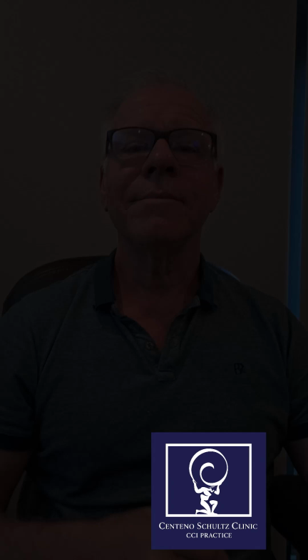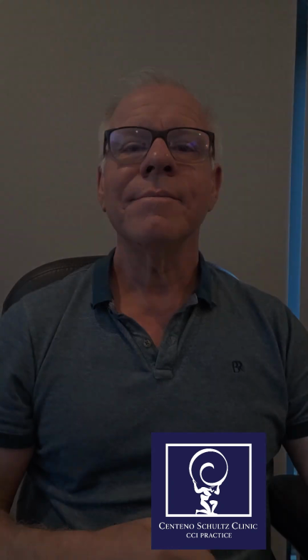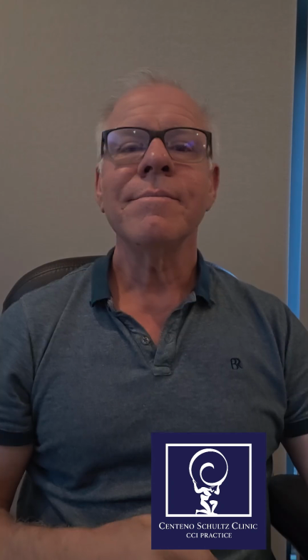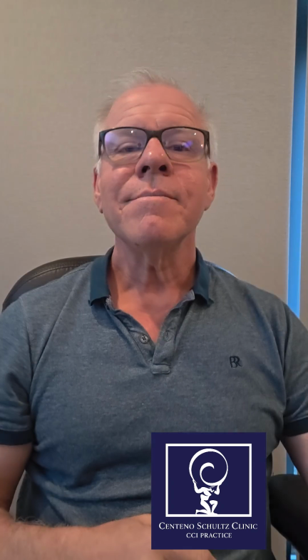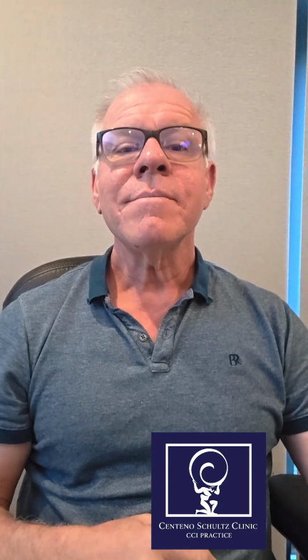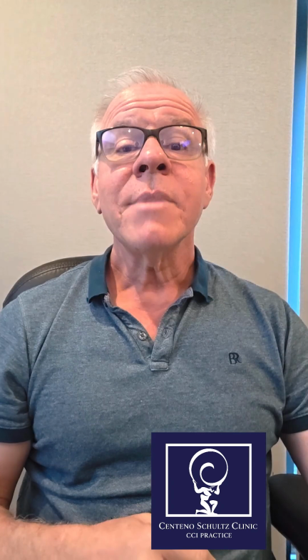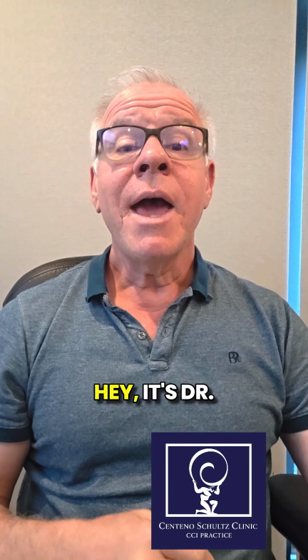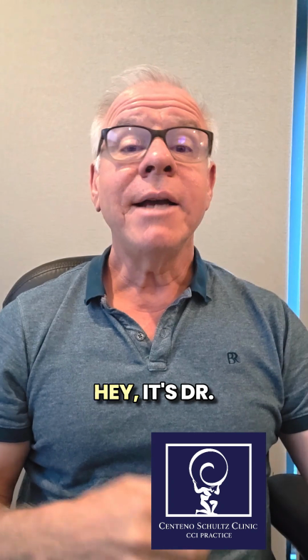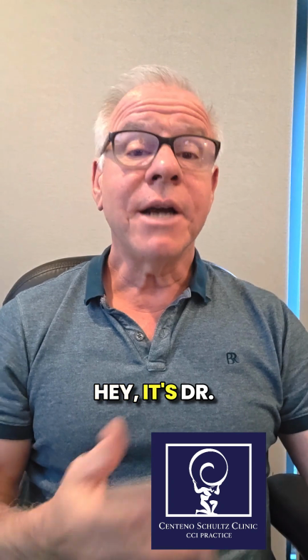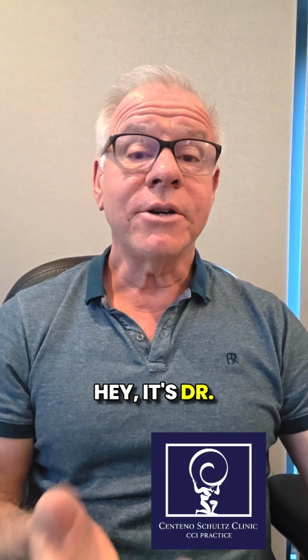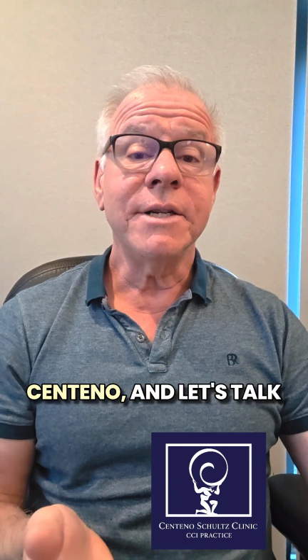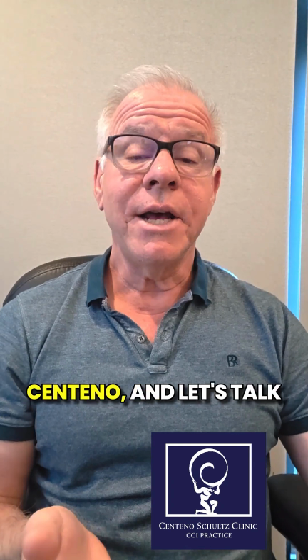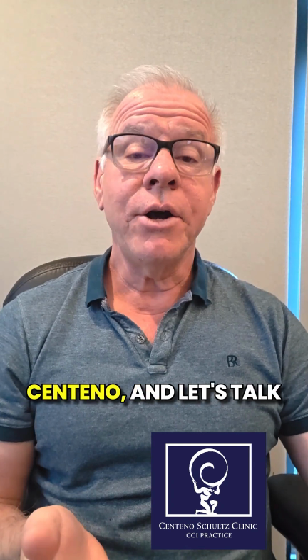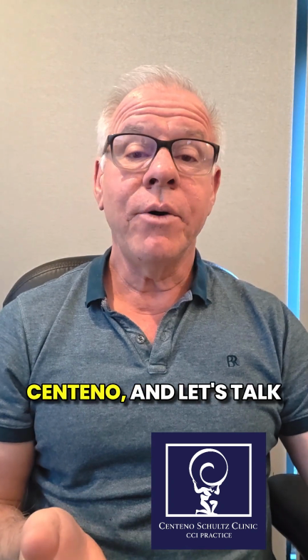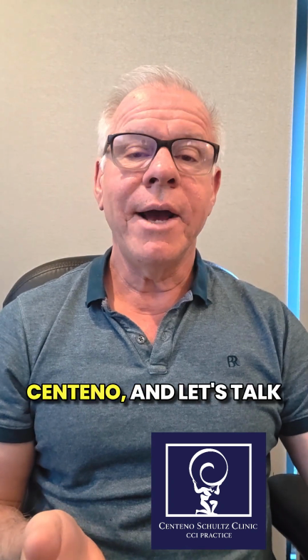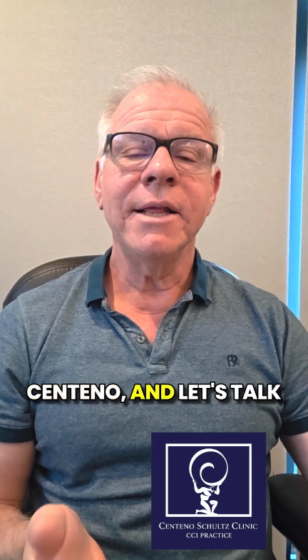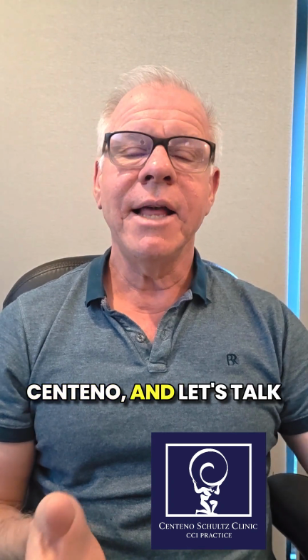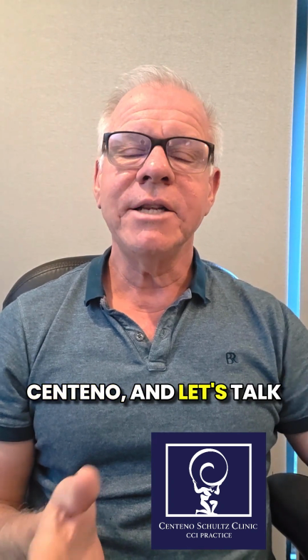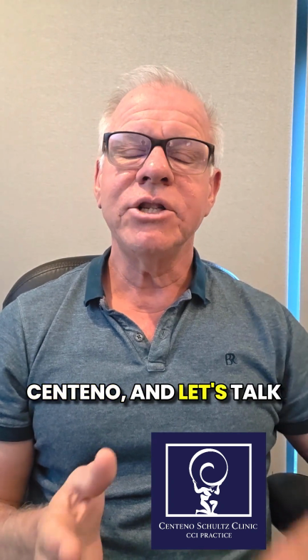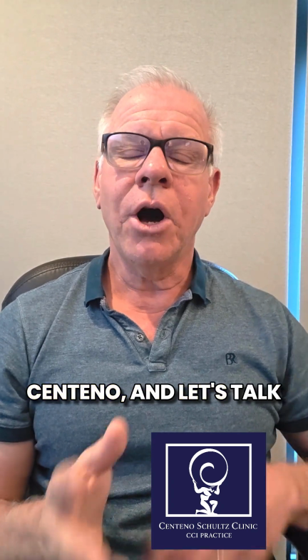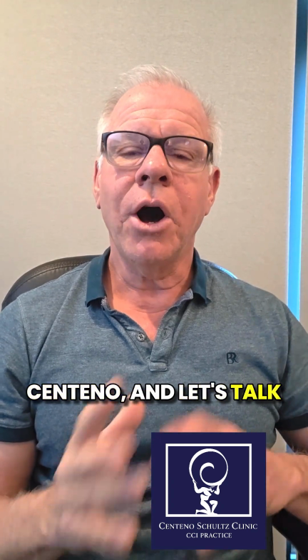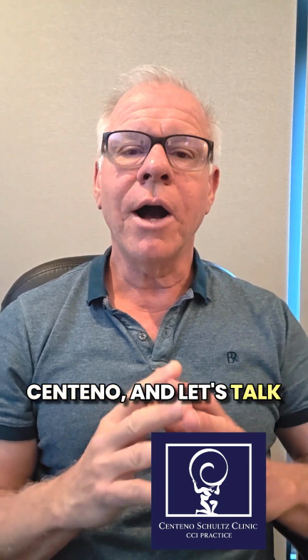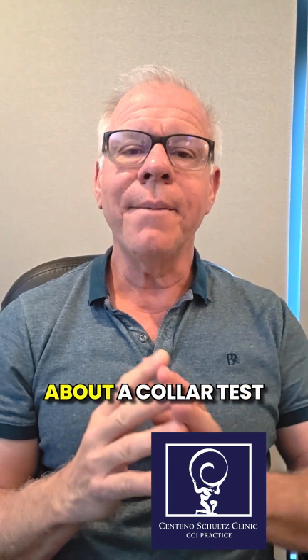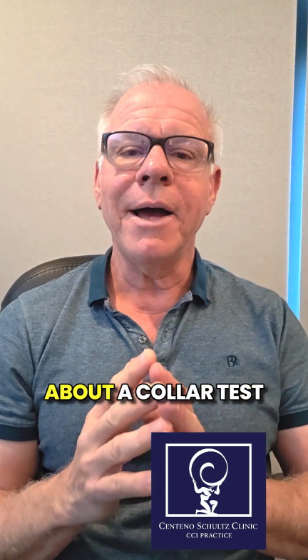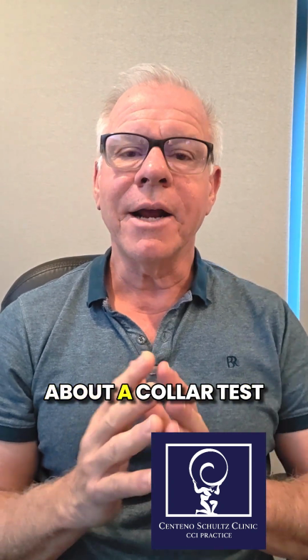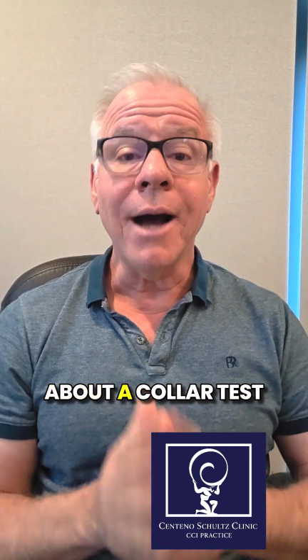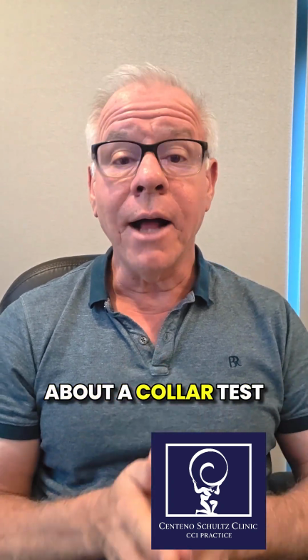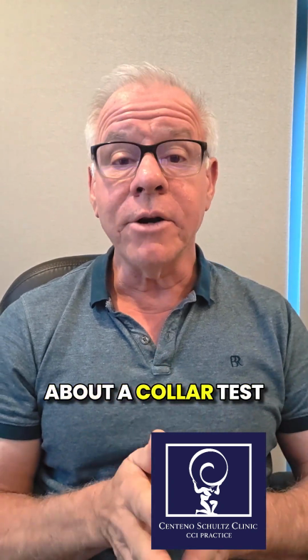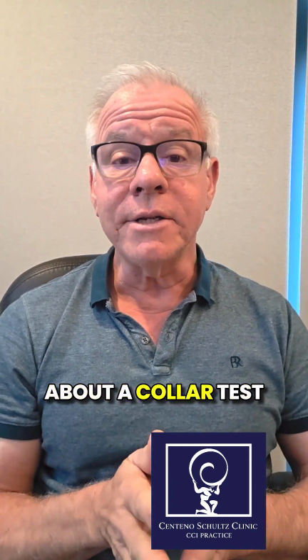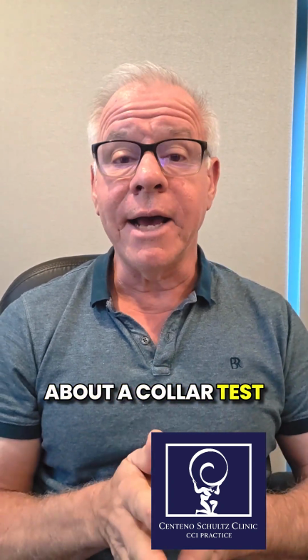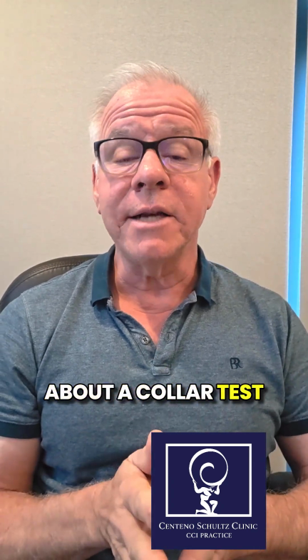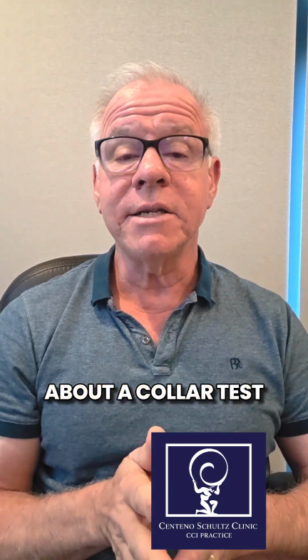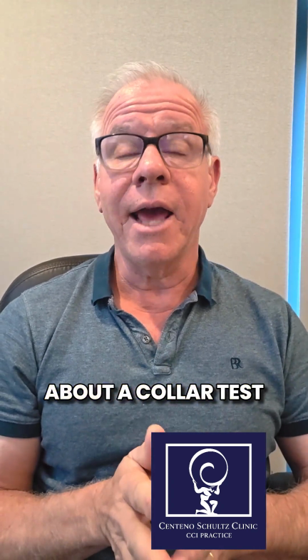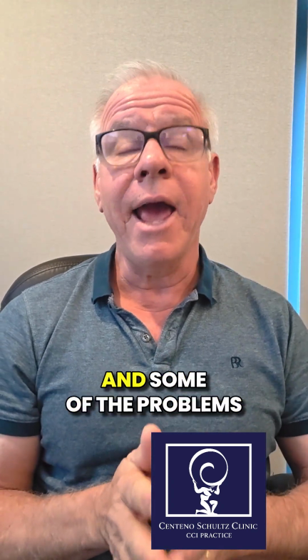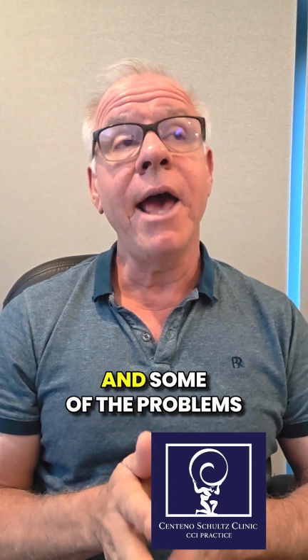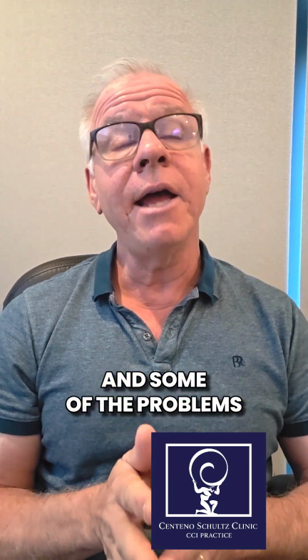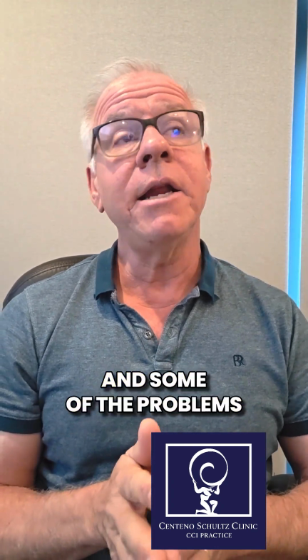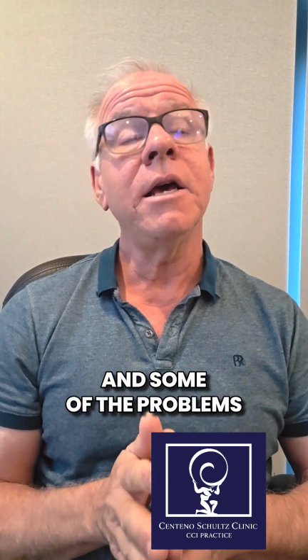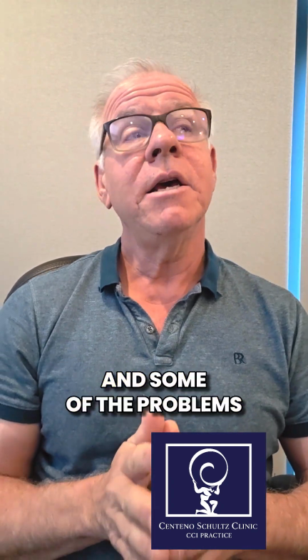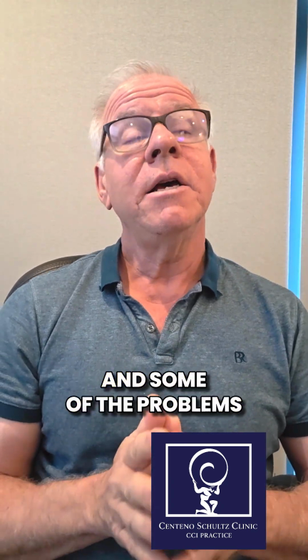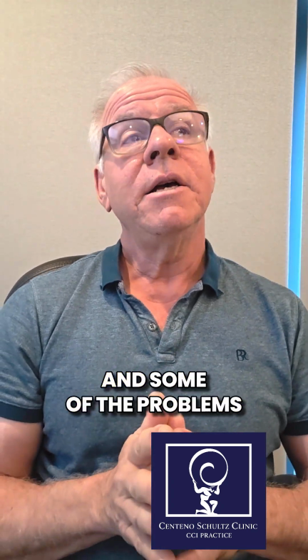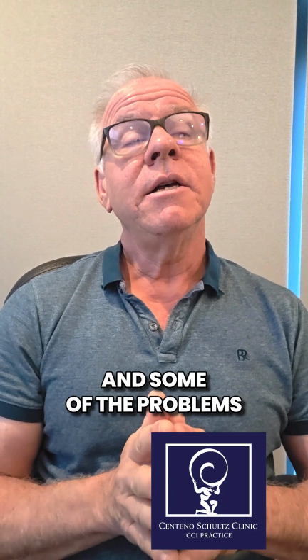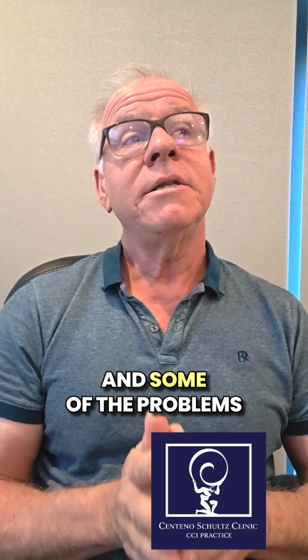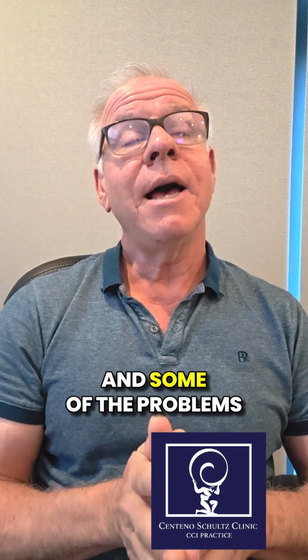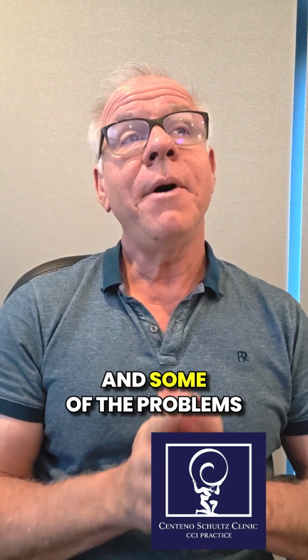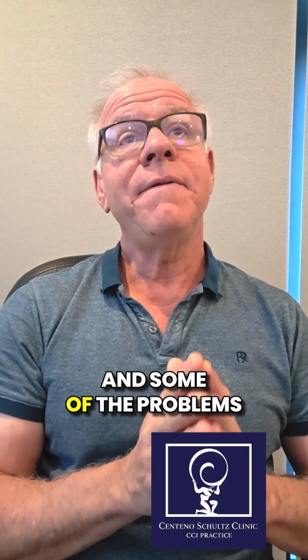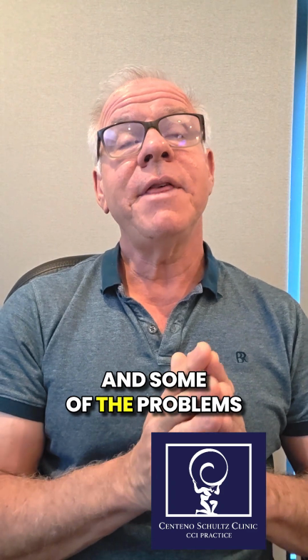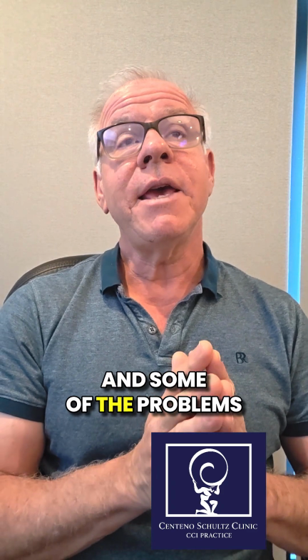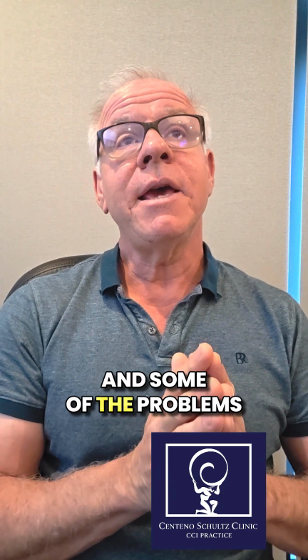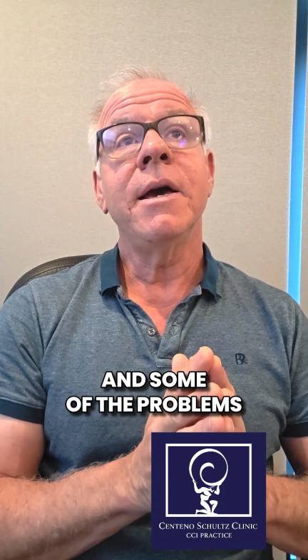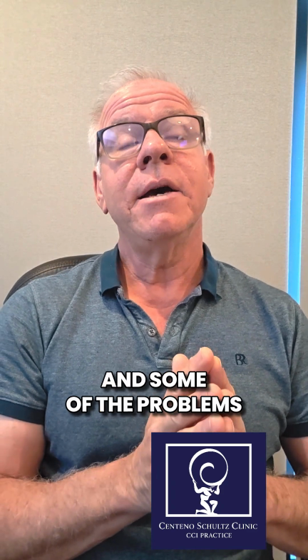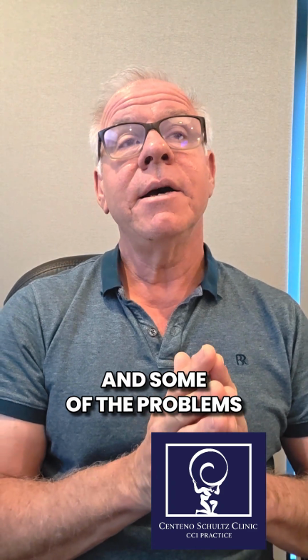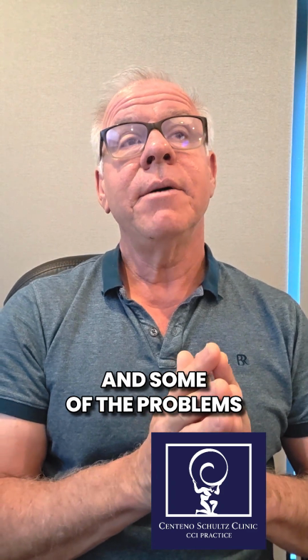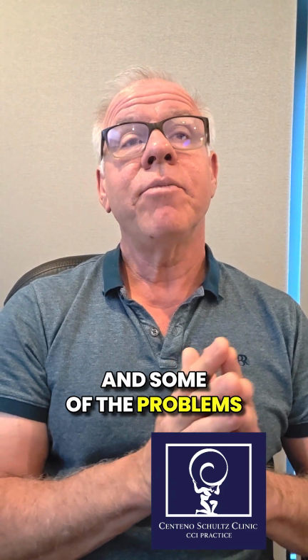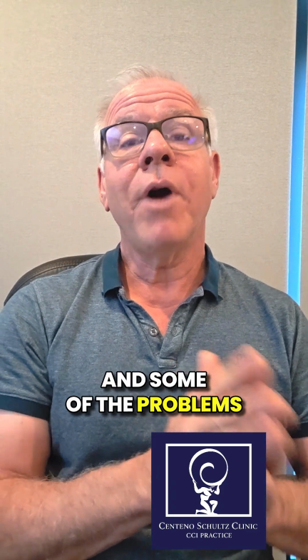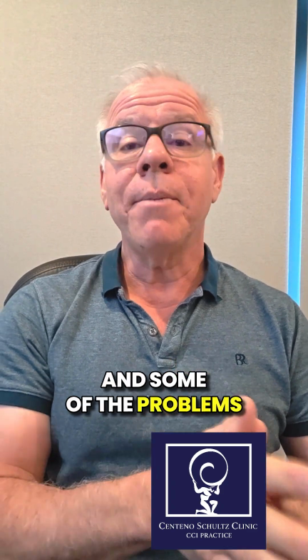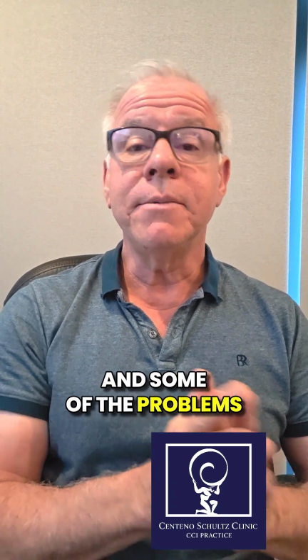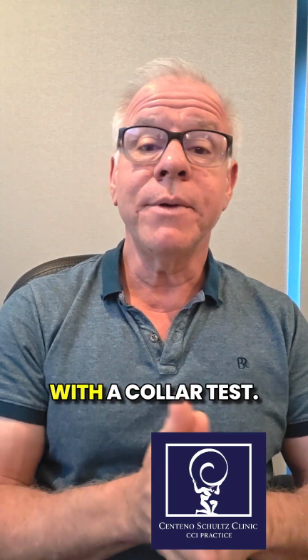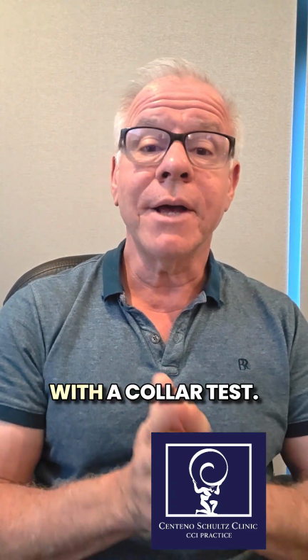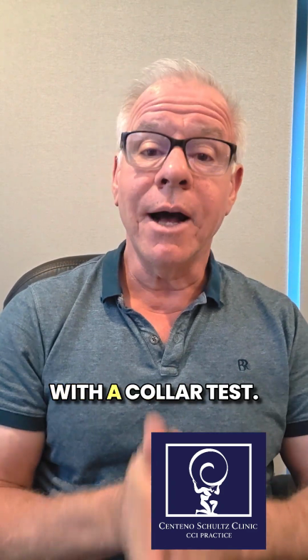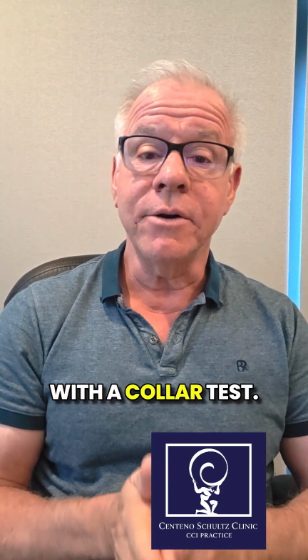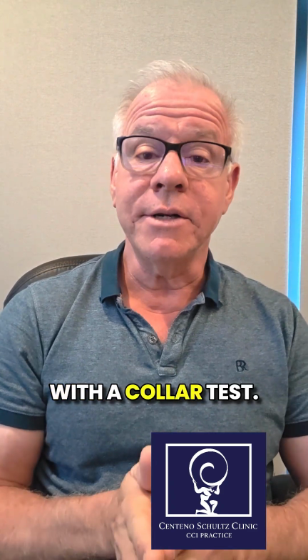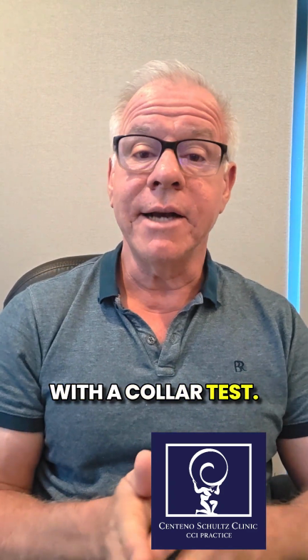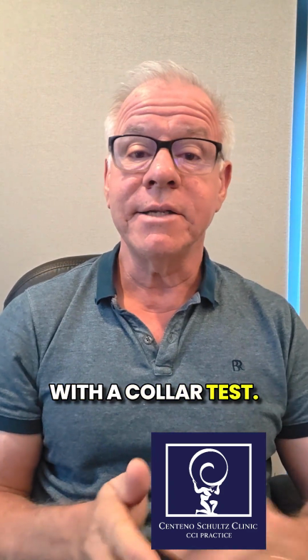Hey, it's Dr. Centeno, and let's talk about a collar test and some of the problems with a collar test.